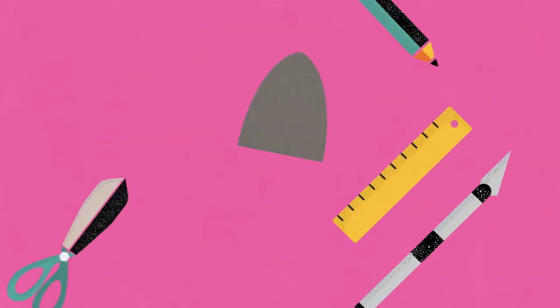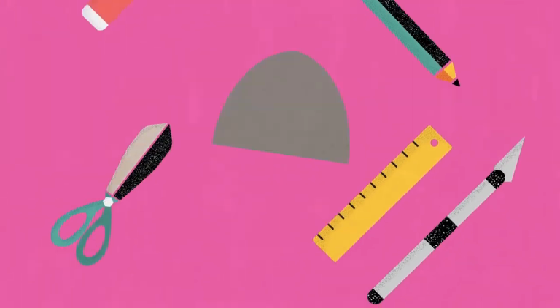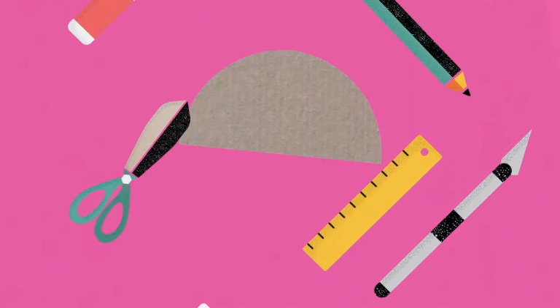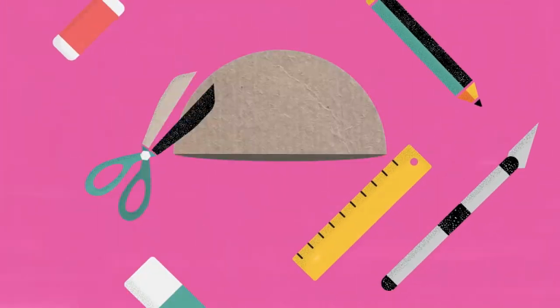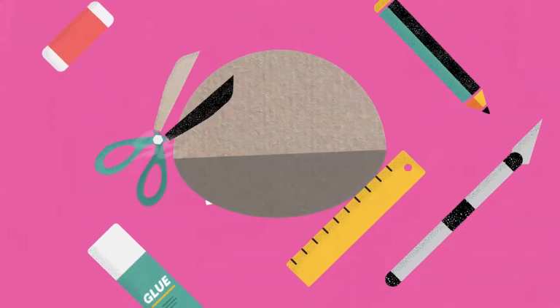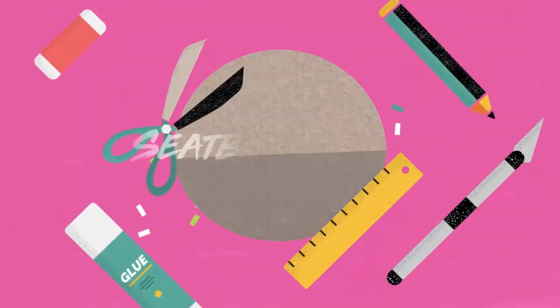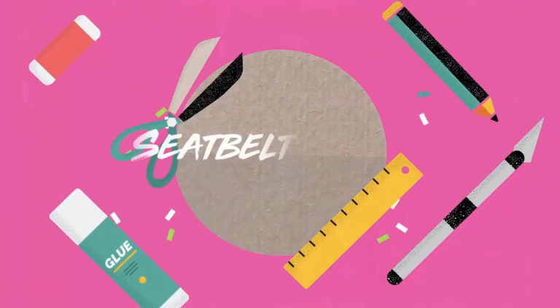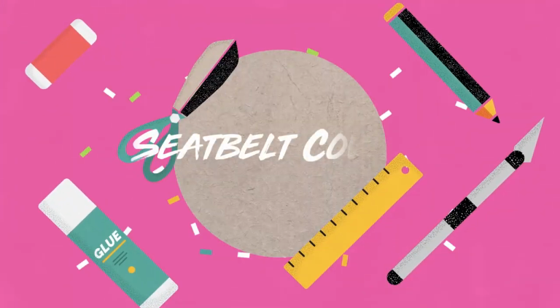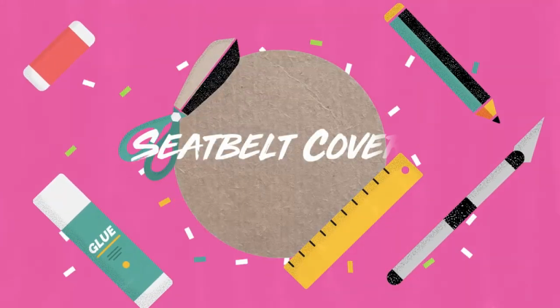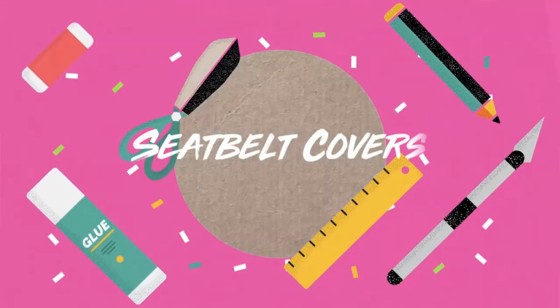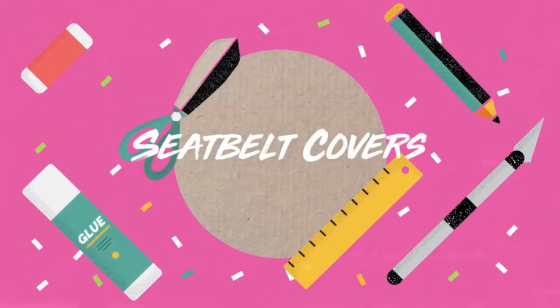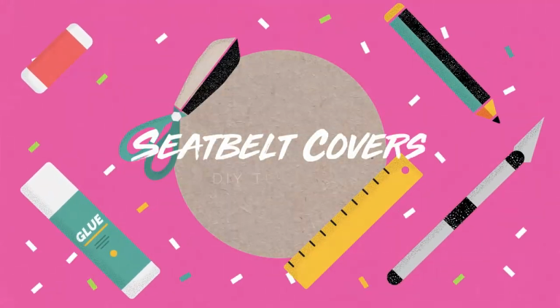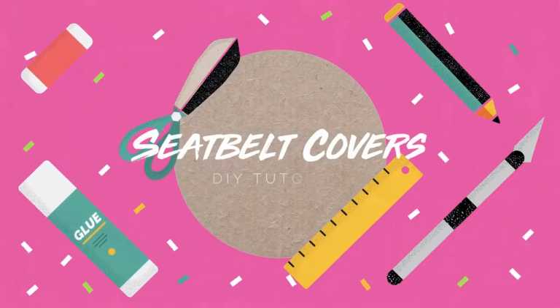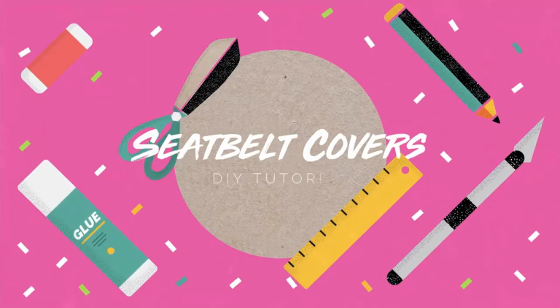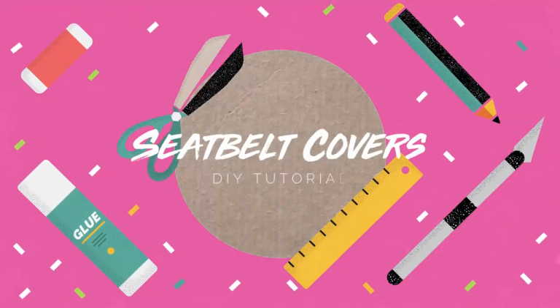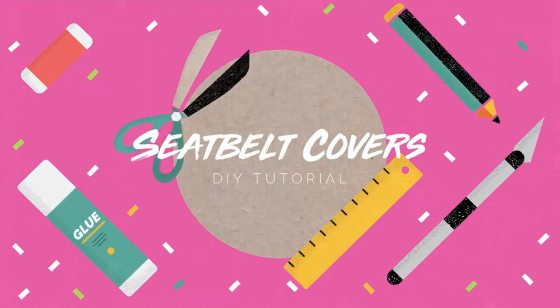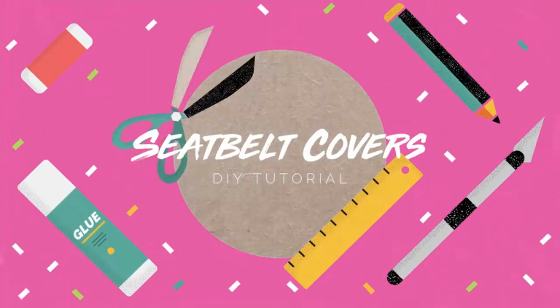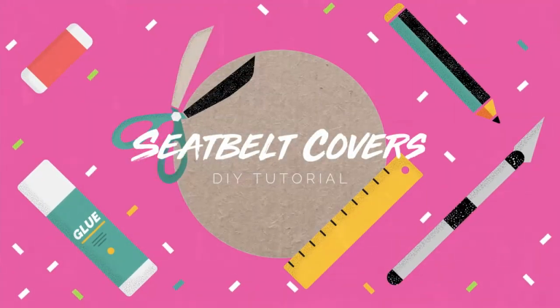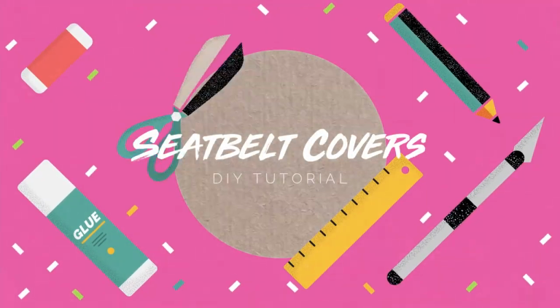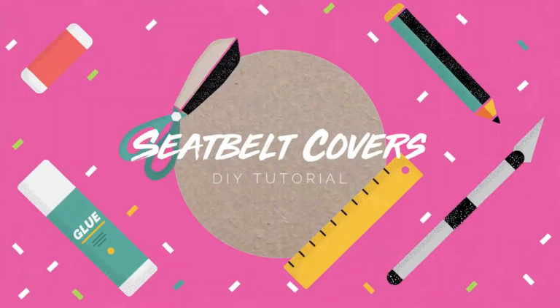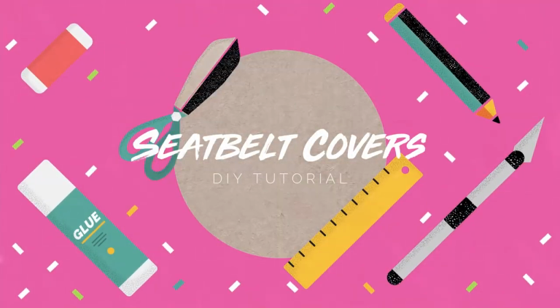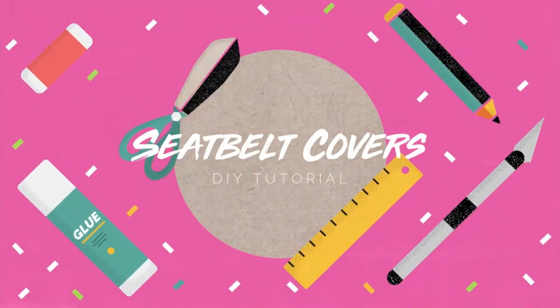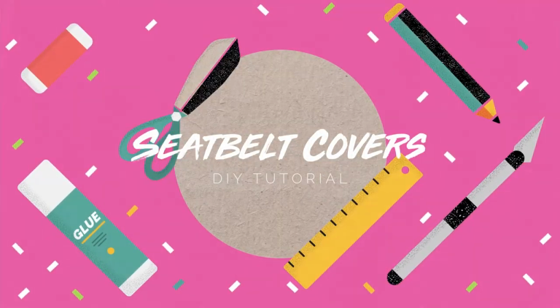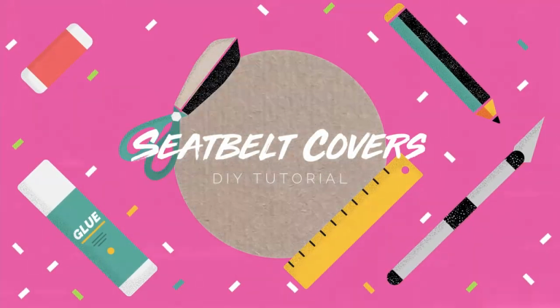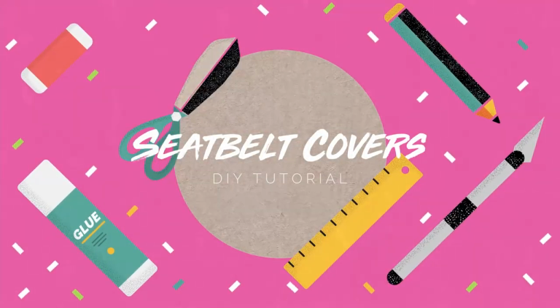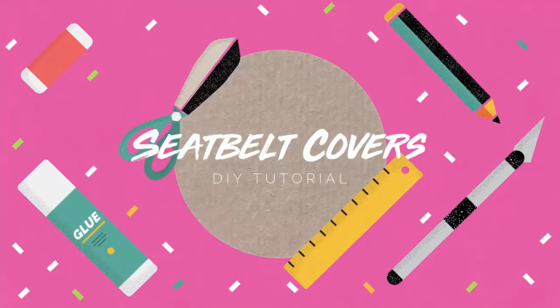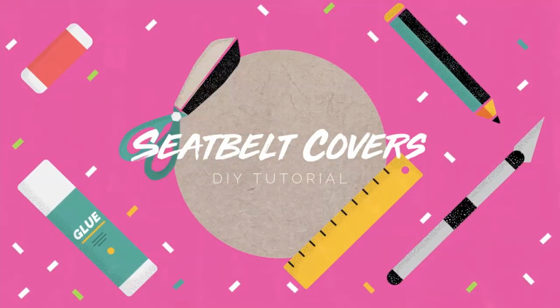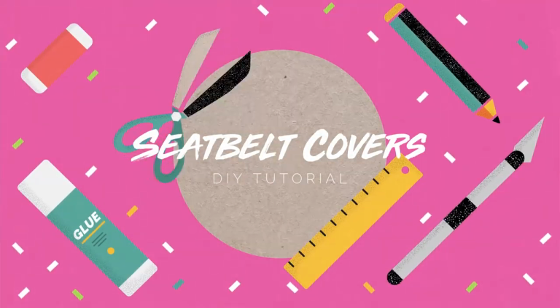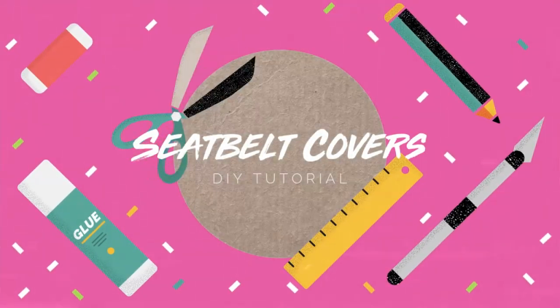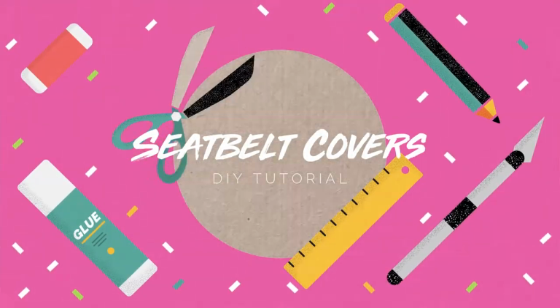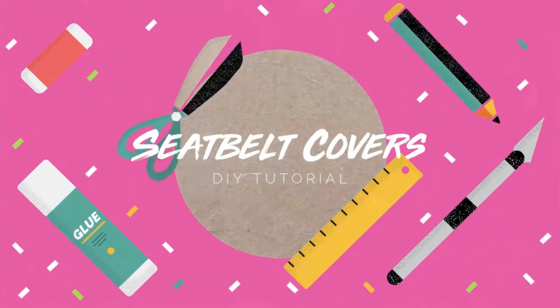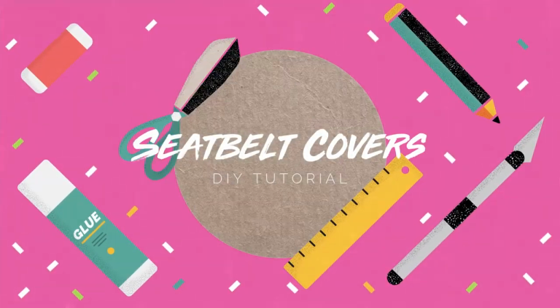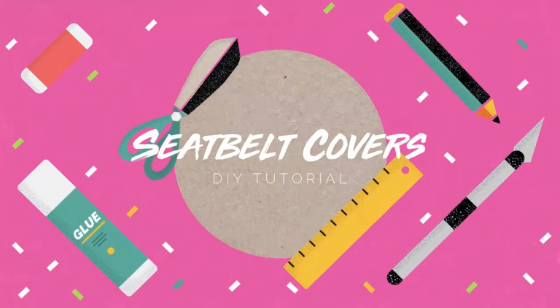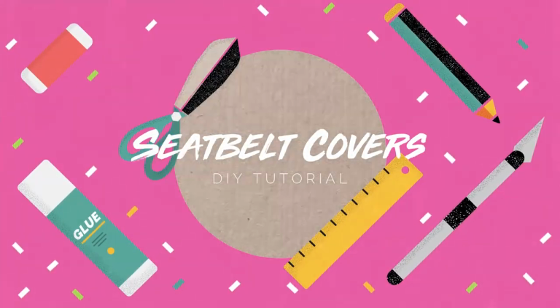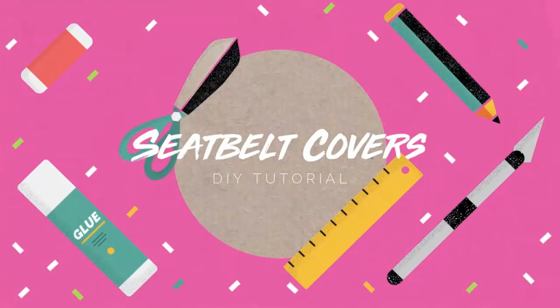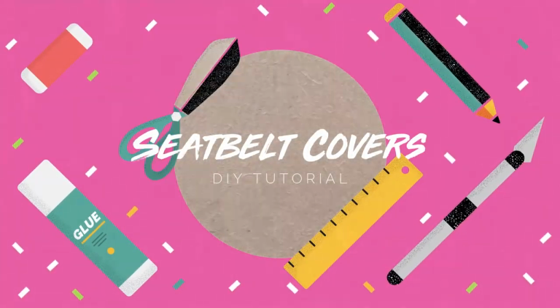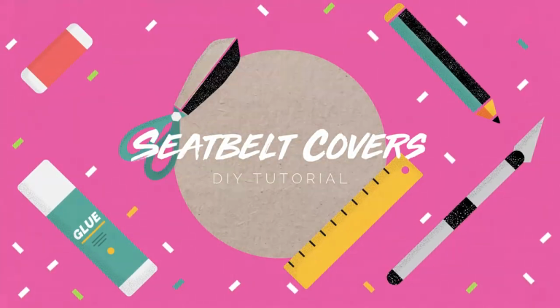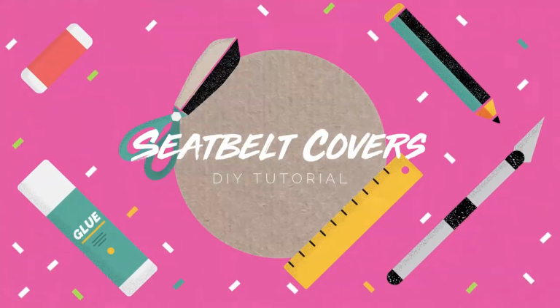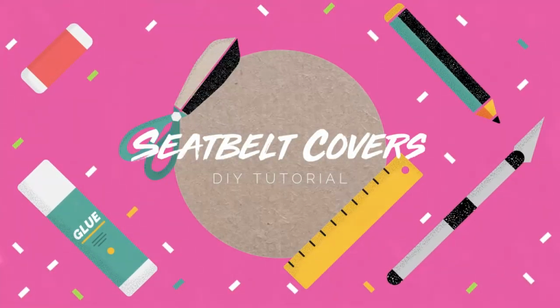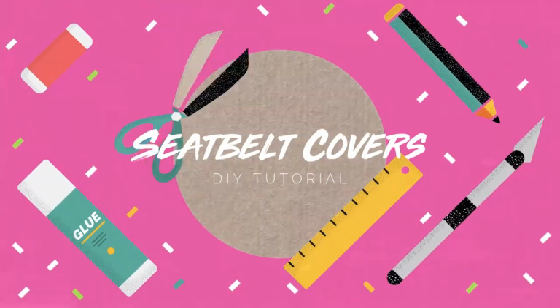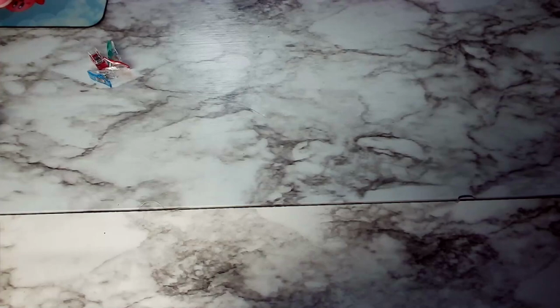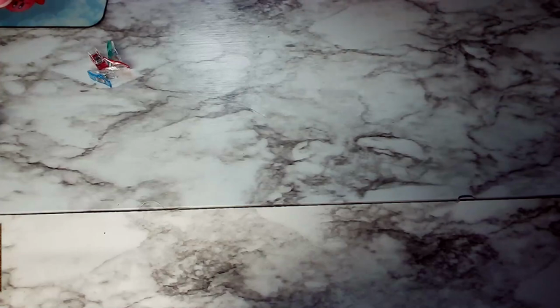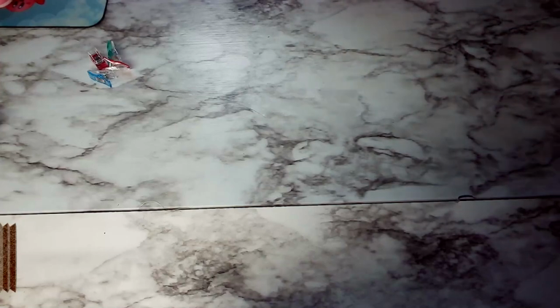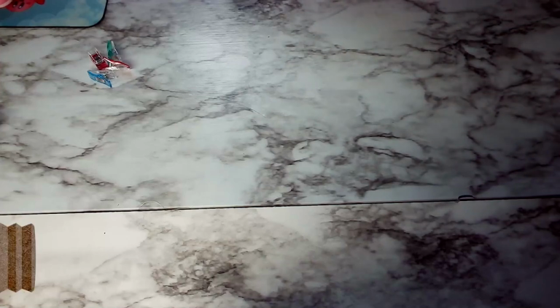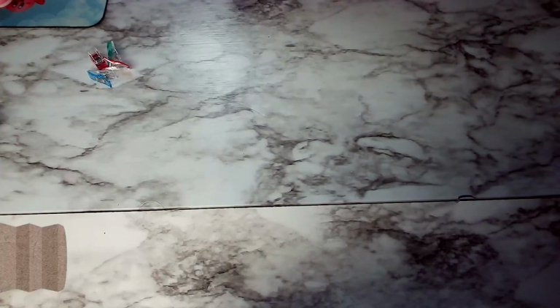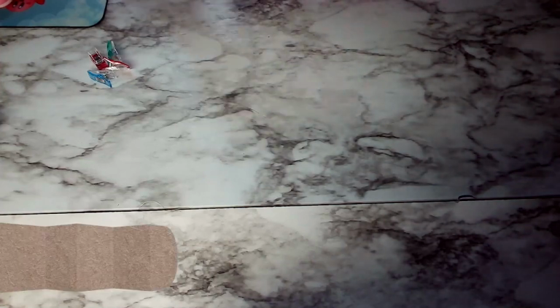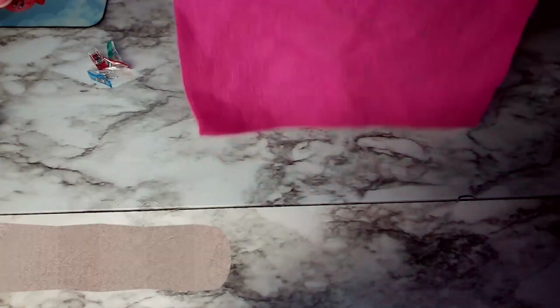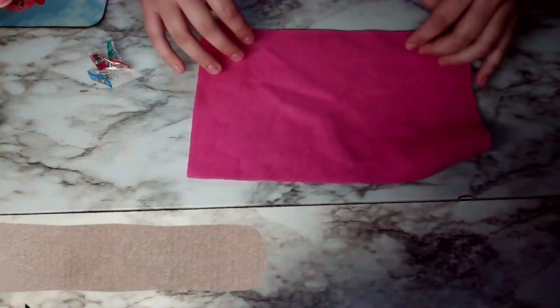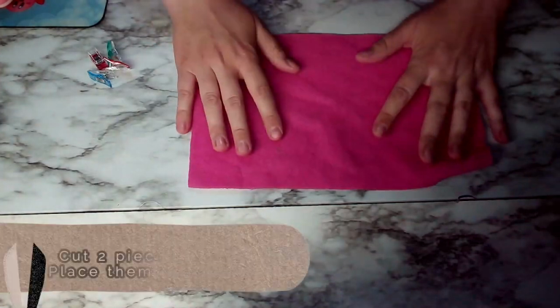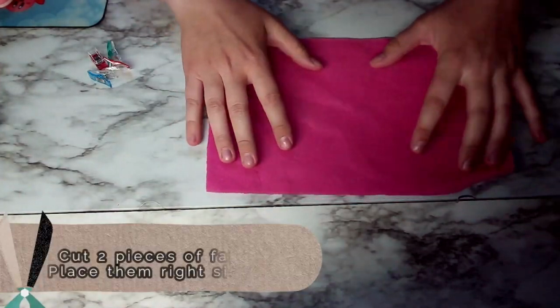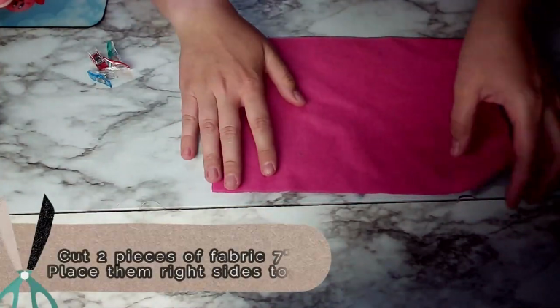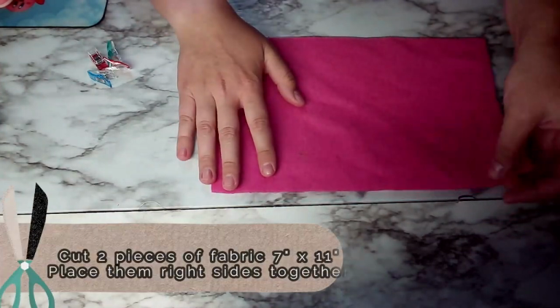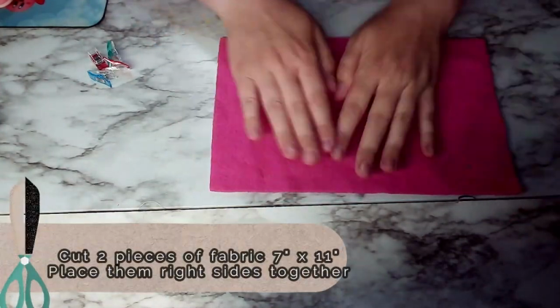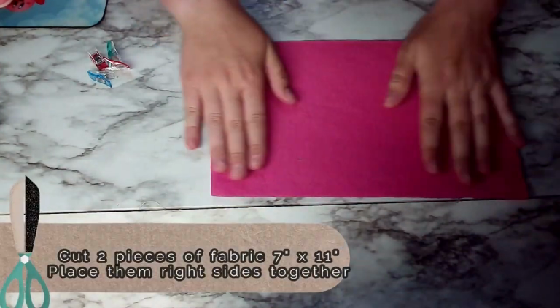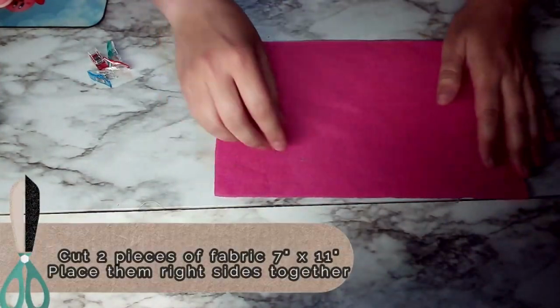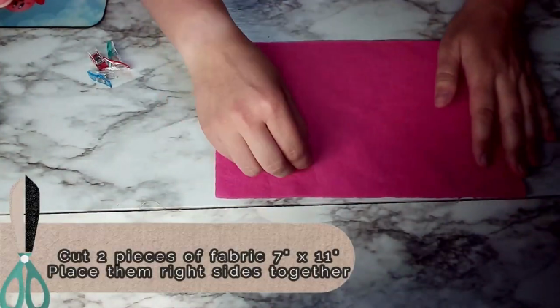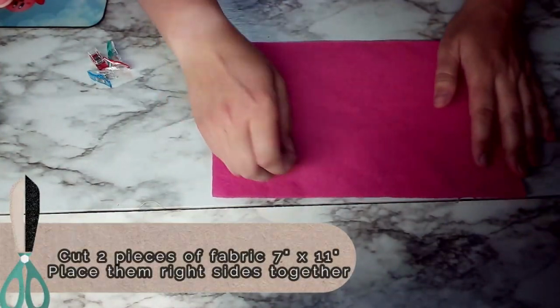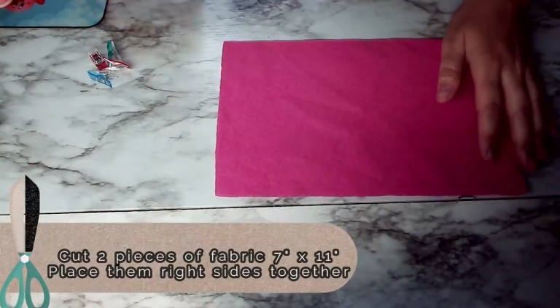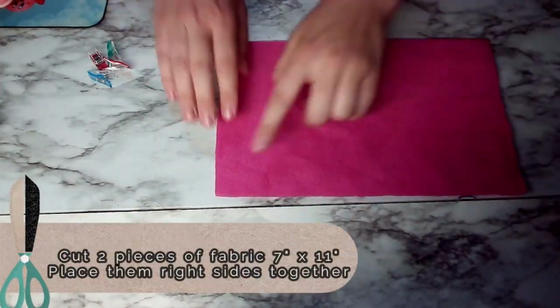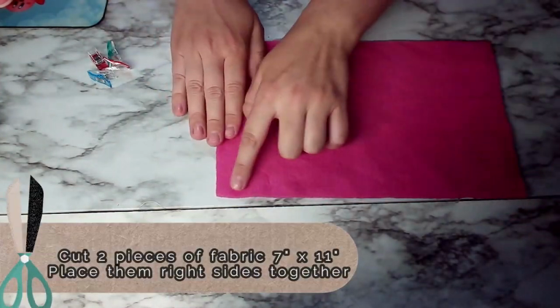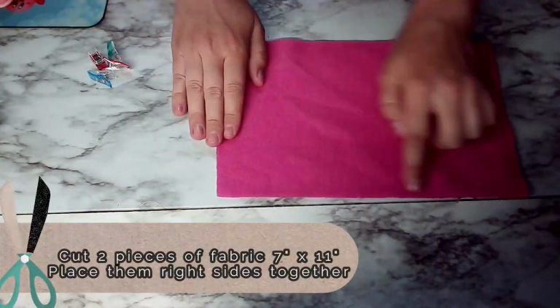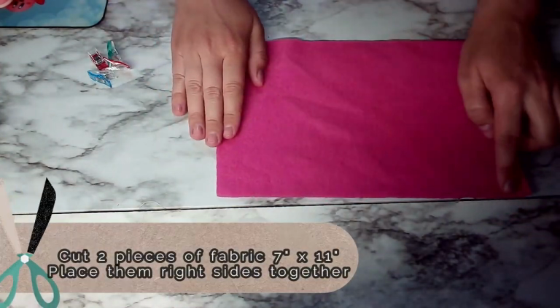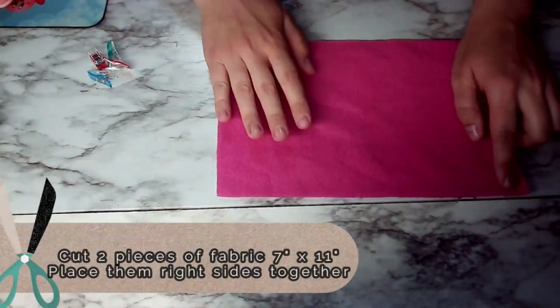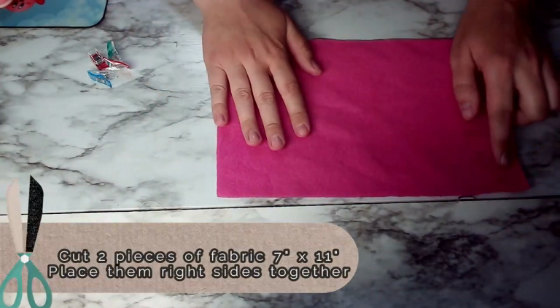Hello! Today we are going to show you how you can personalize your car by making your own seat belt covers.